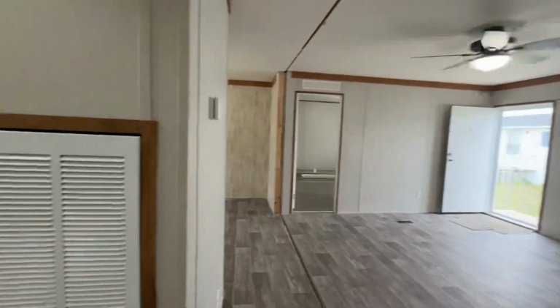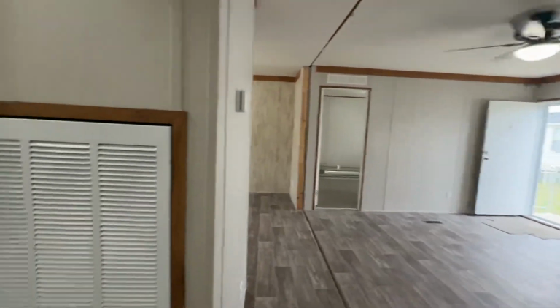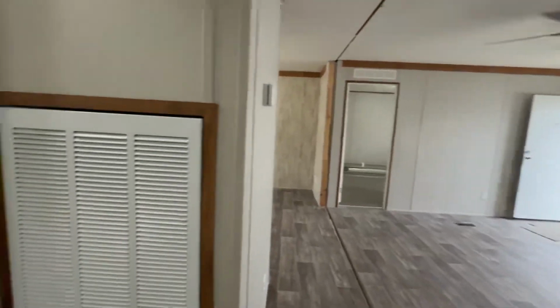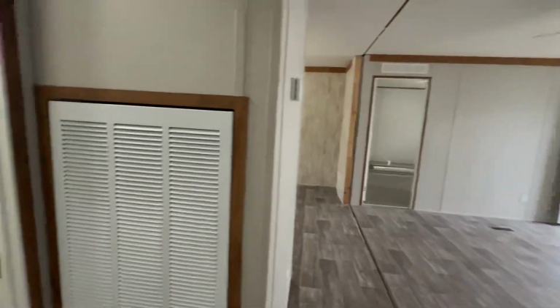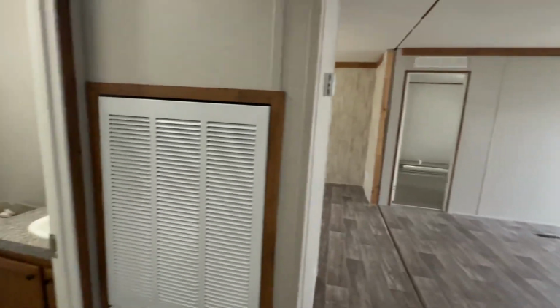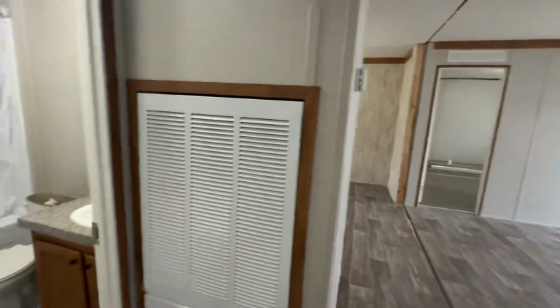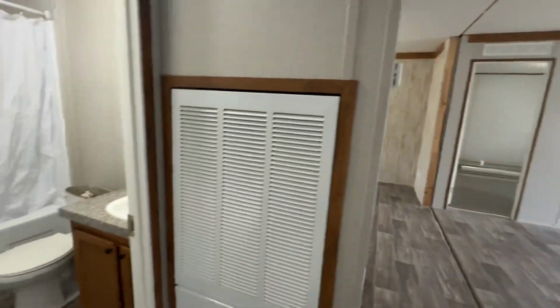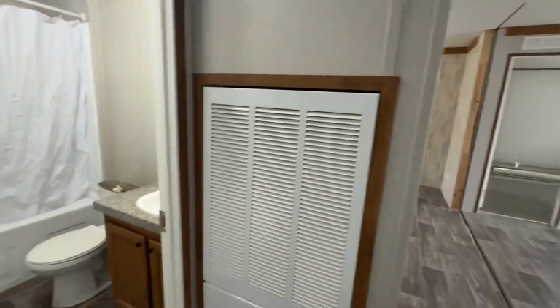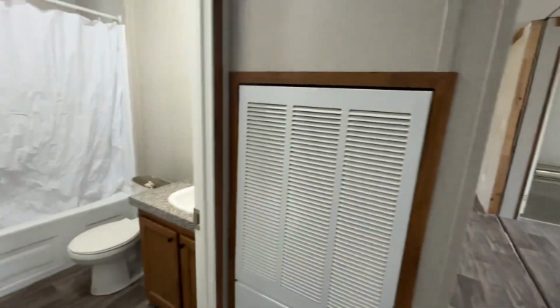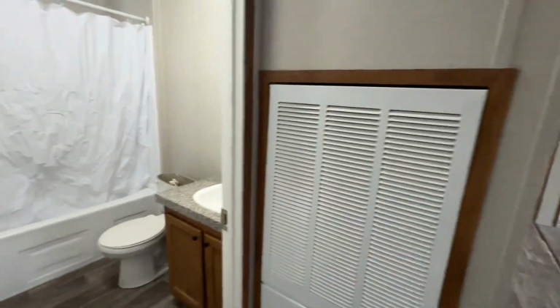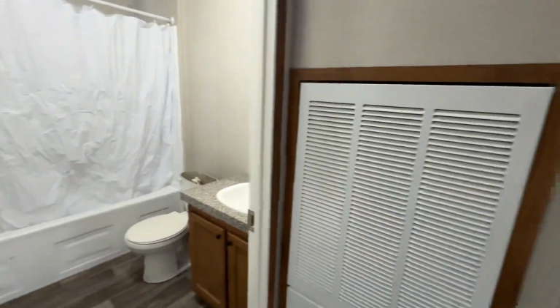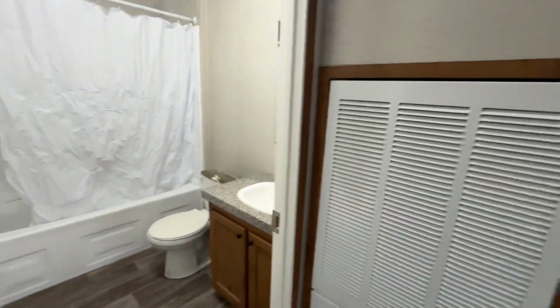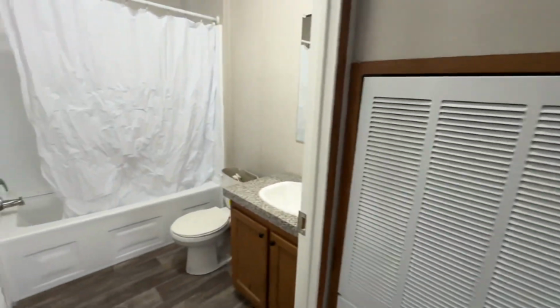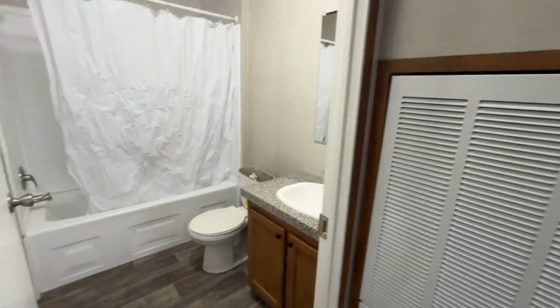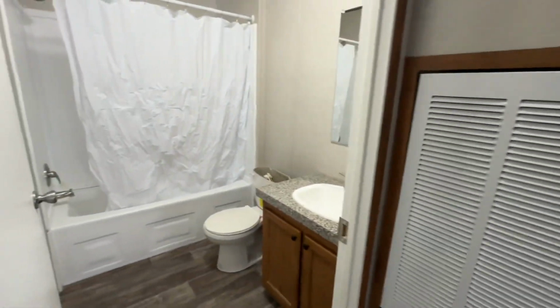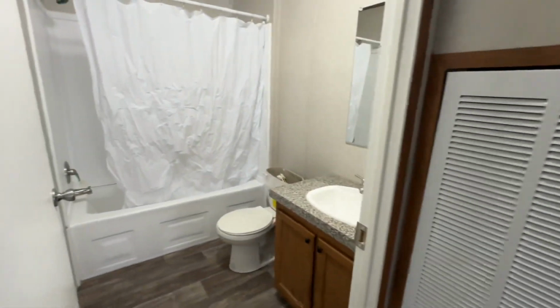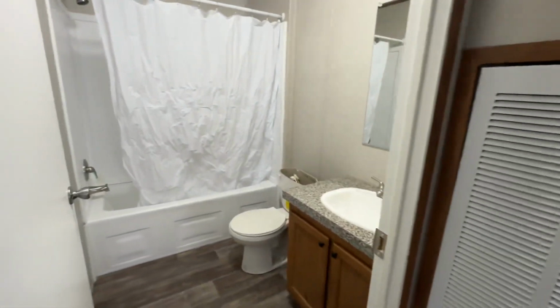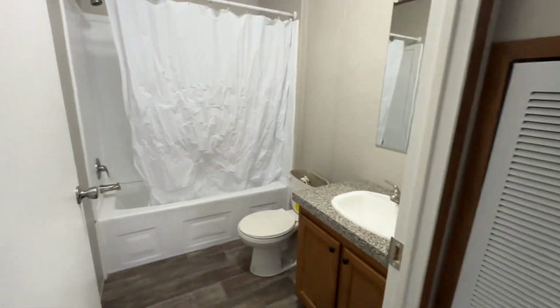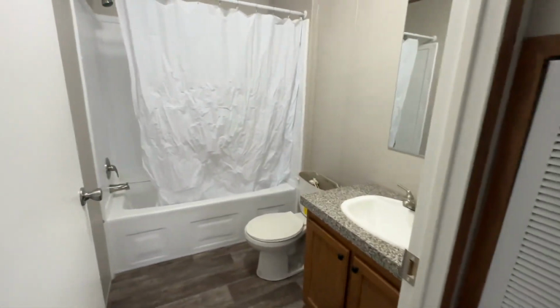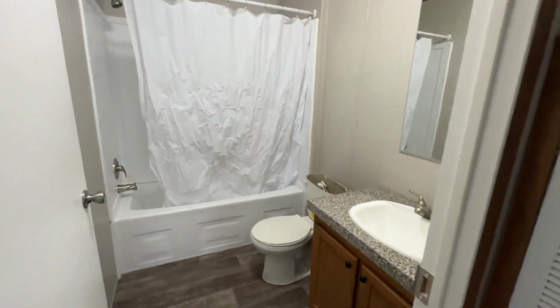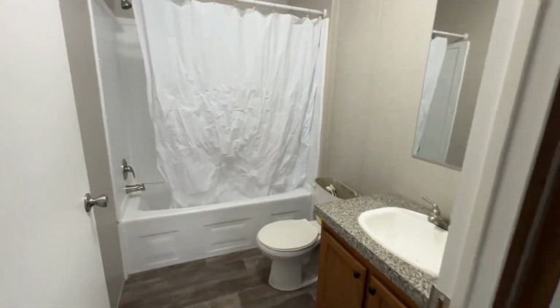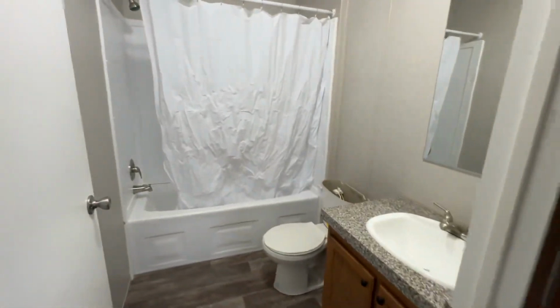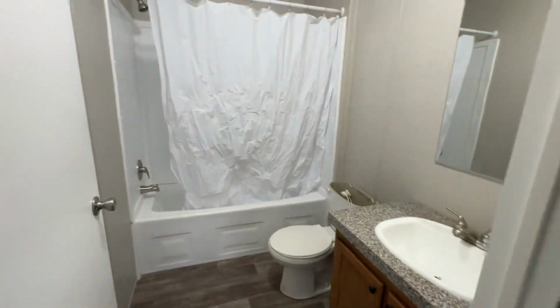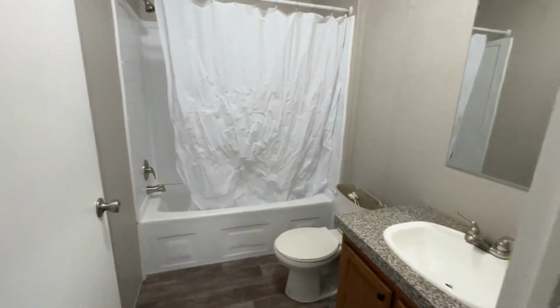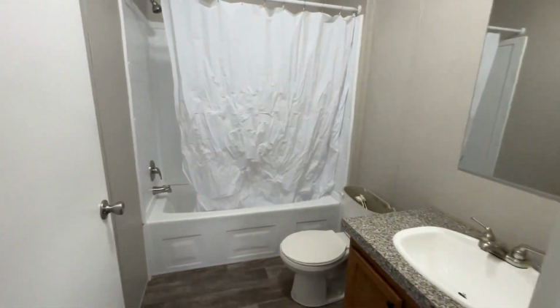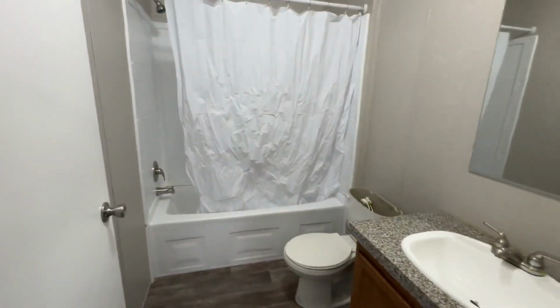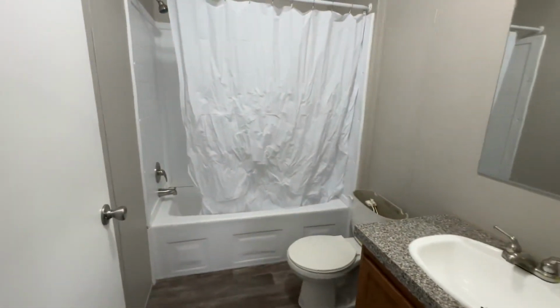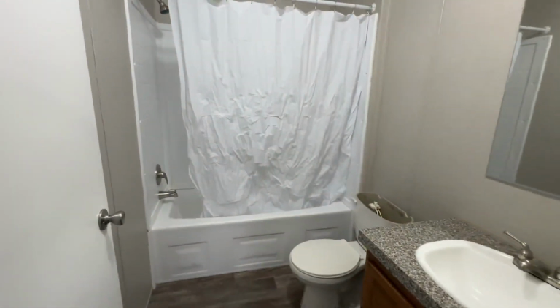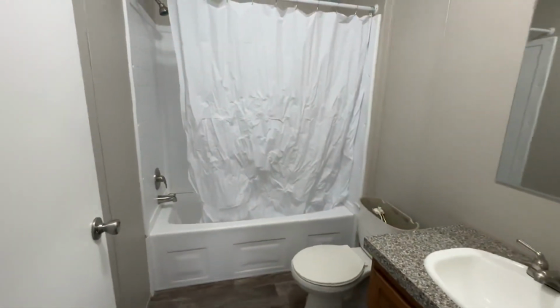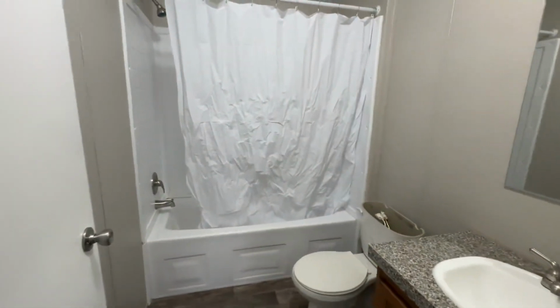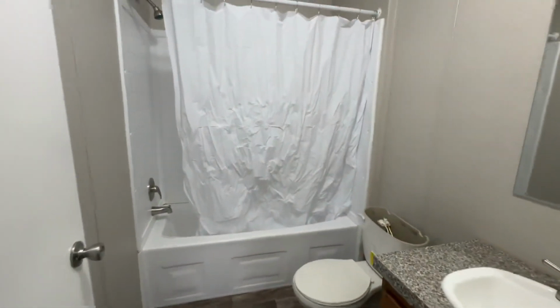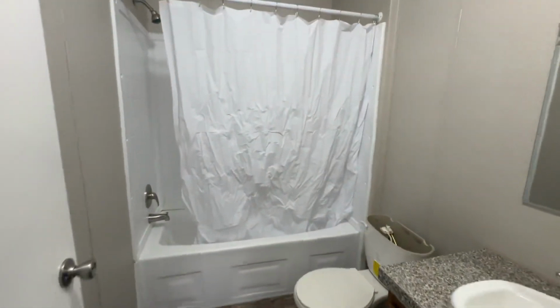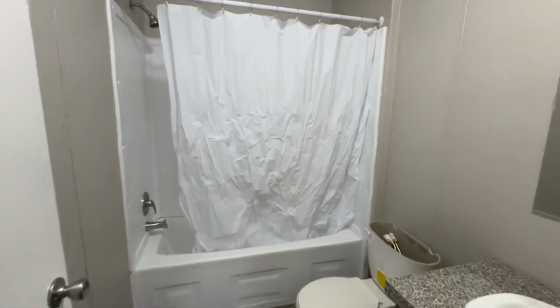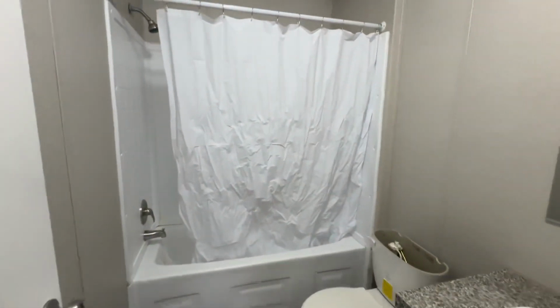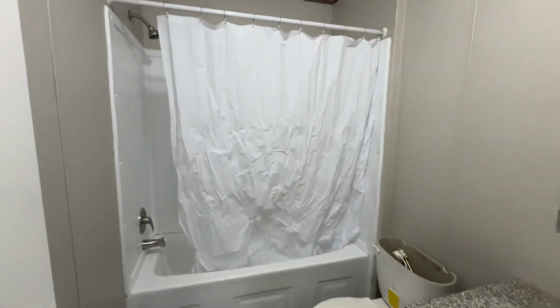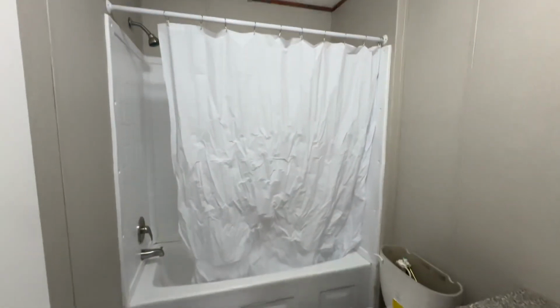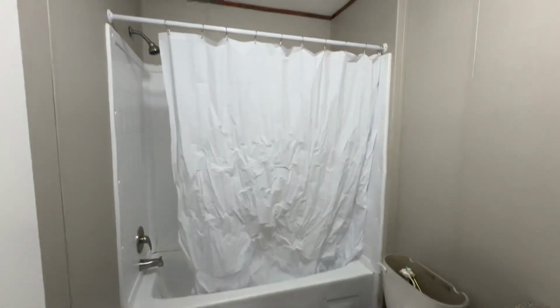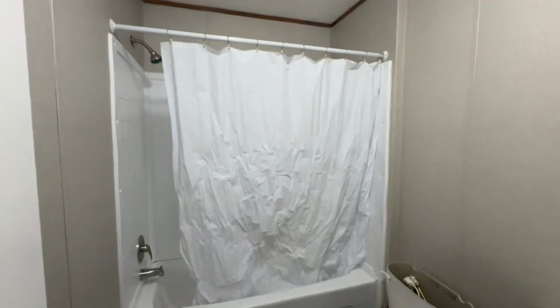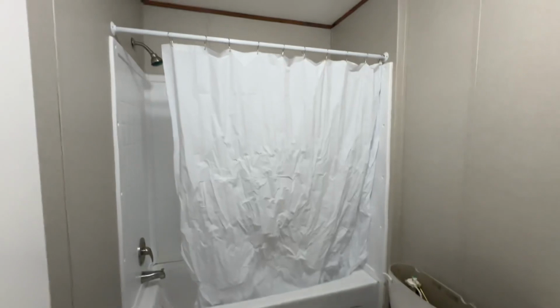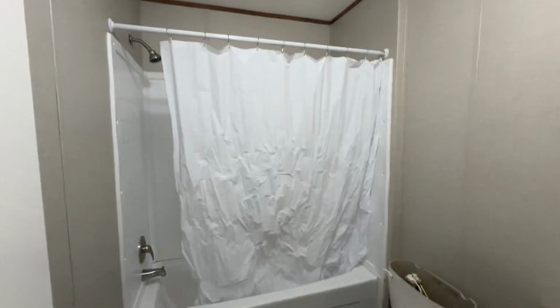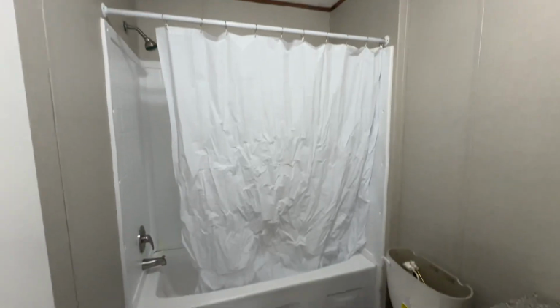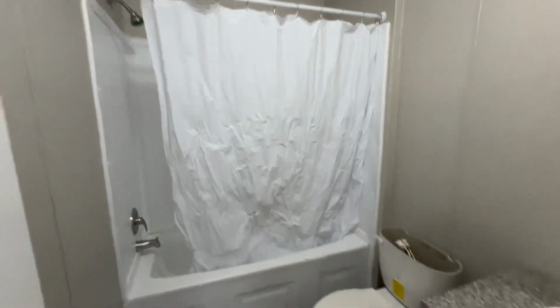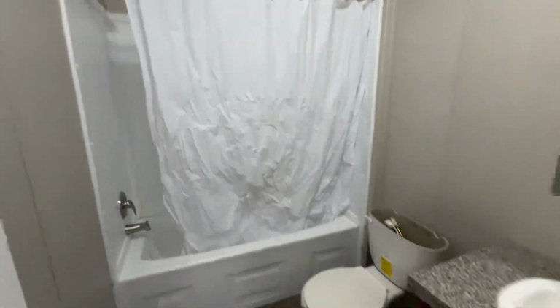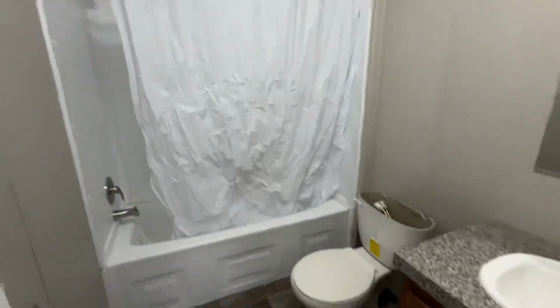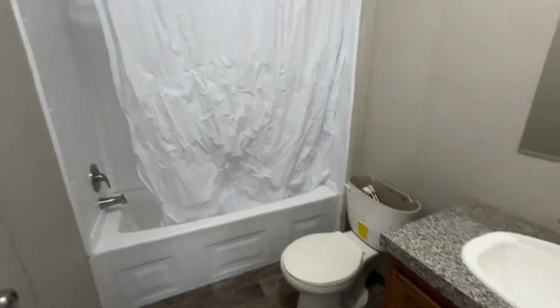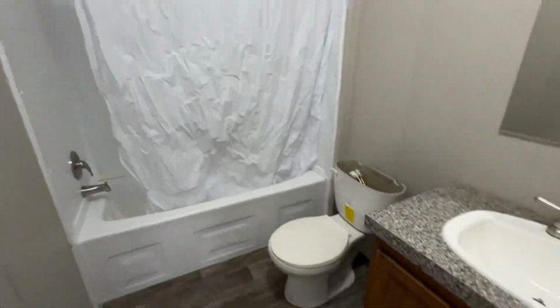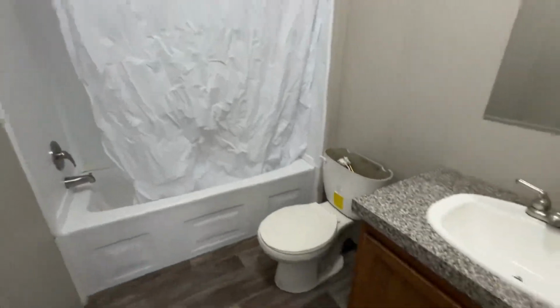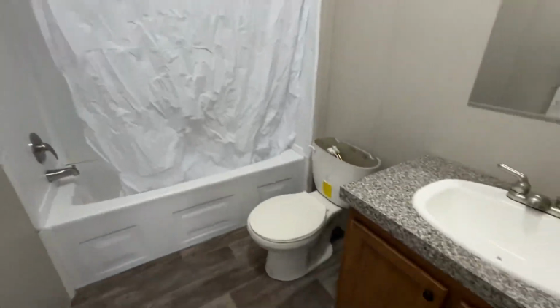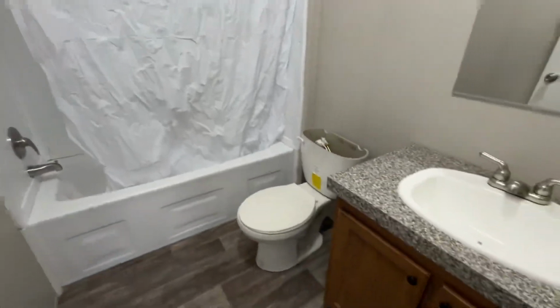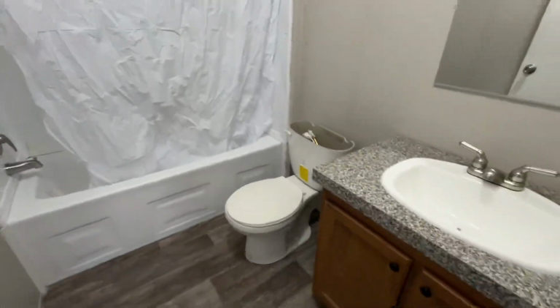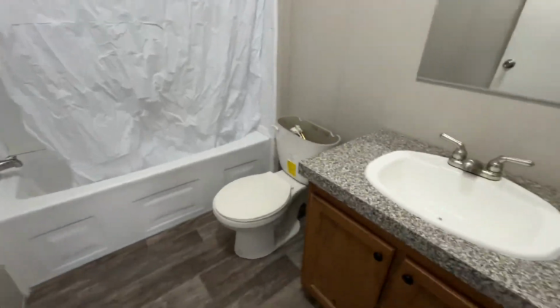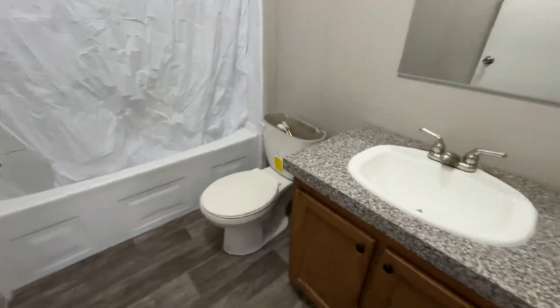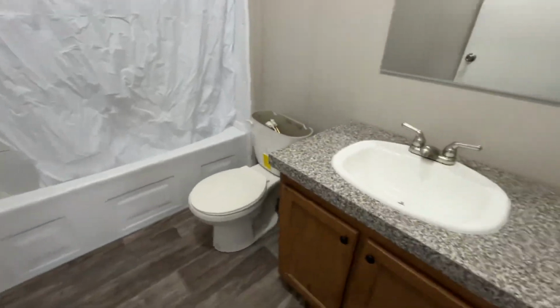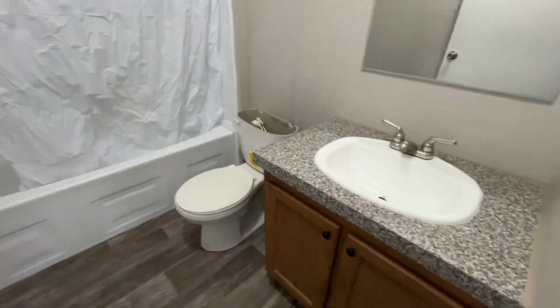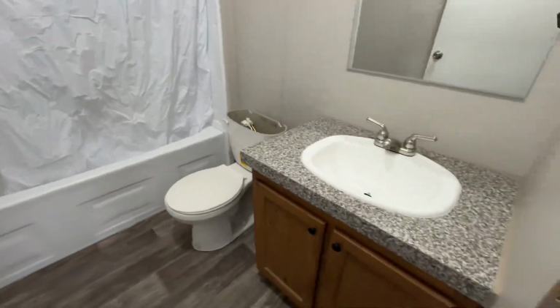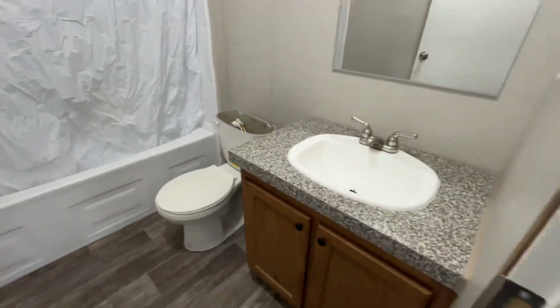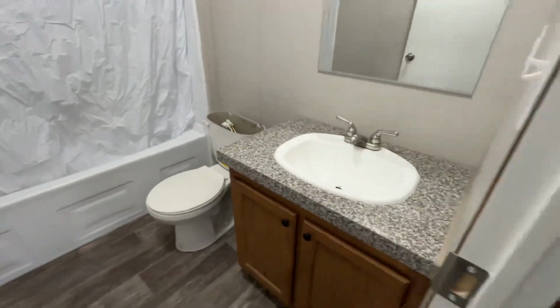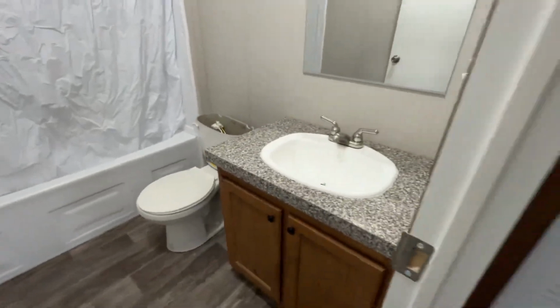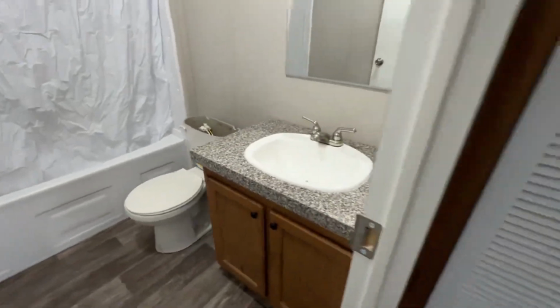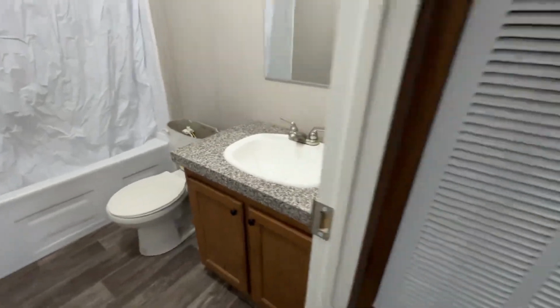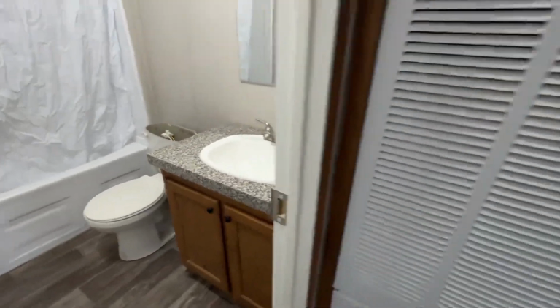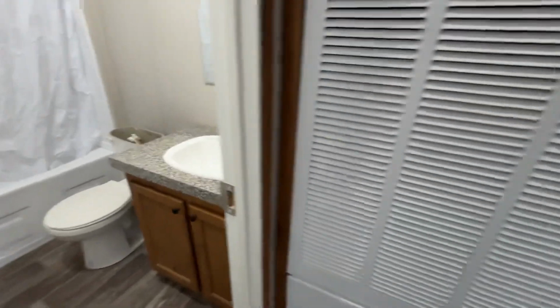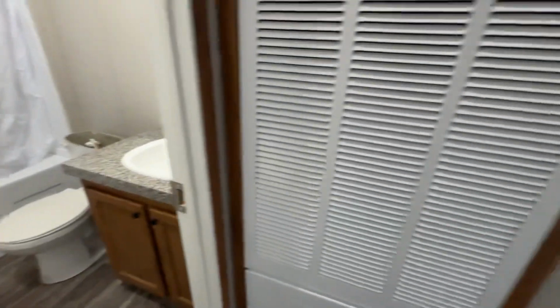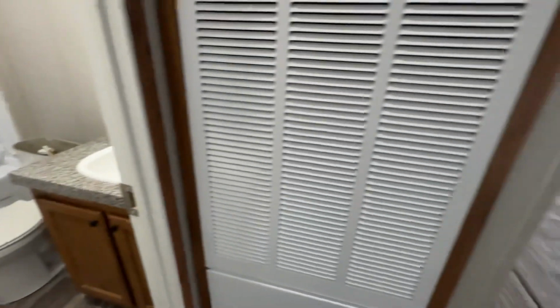Here's your guest bathroom — nice size tub-shower combo there. It's a nice little bathroom.